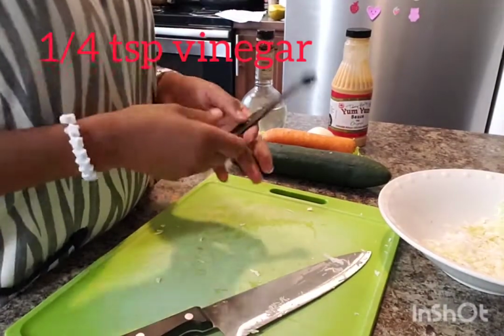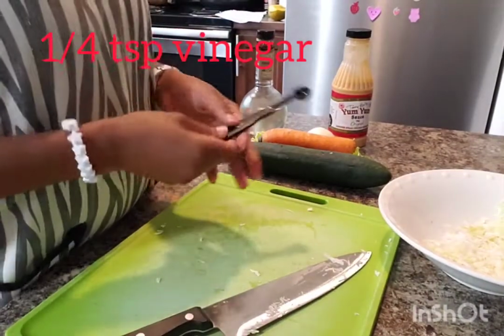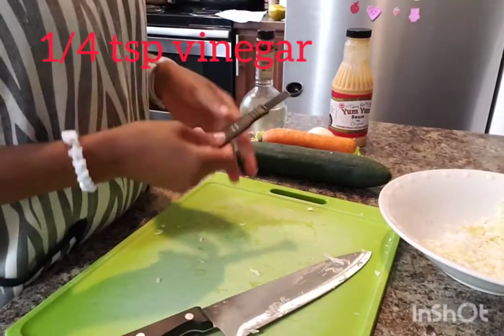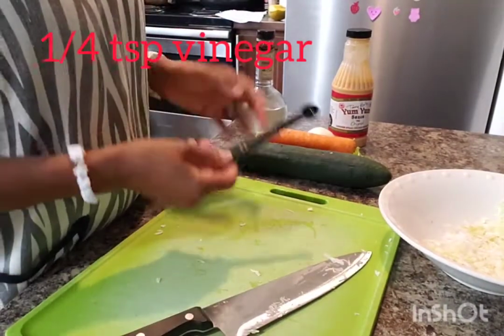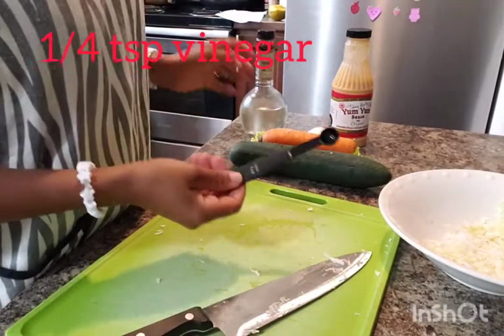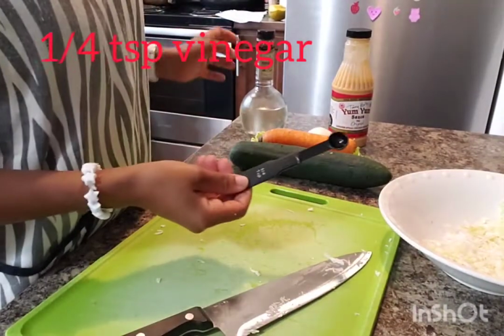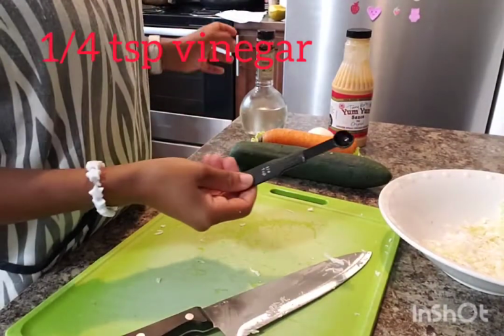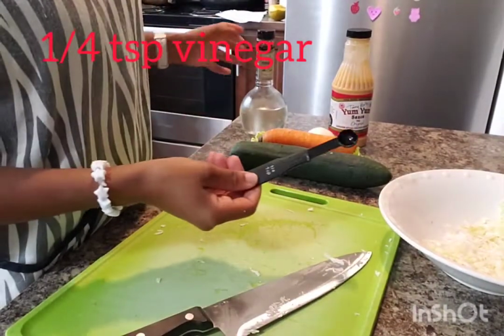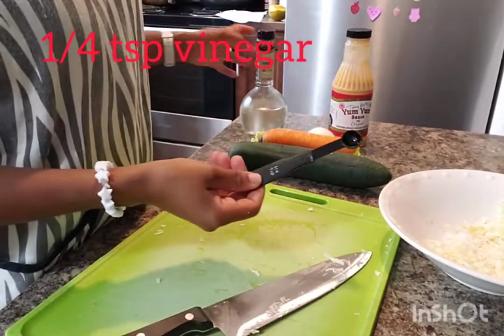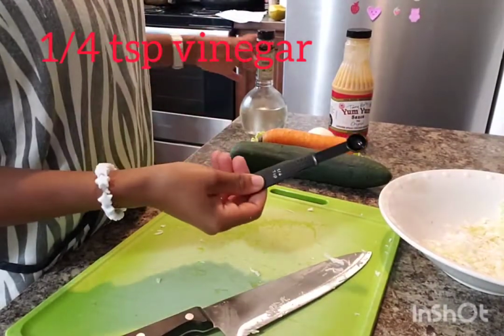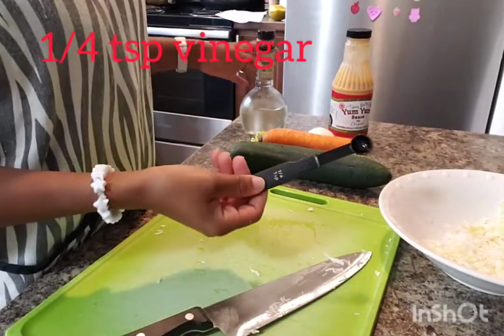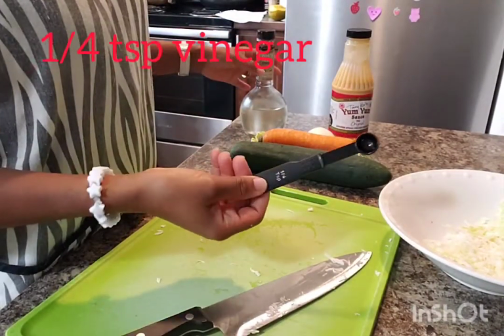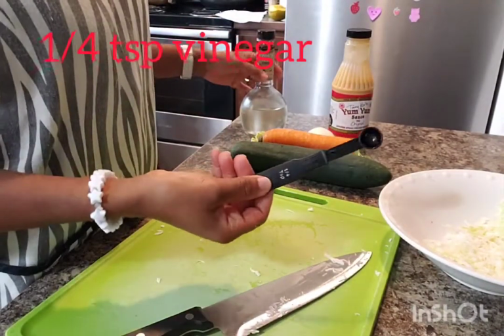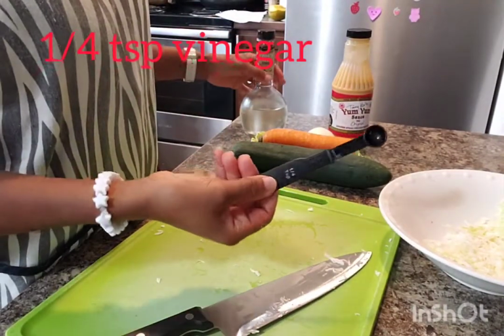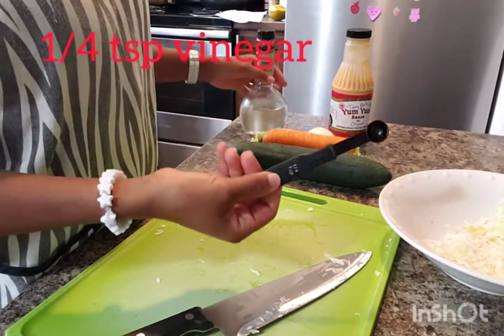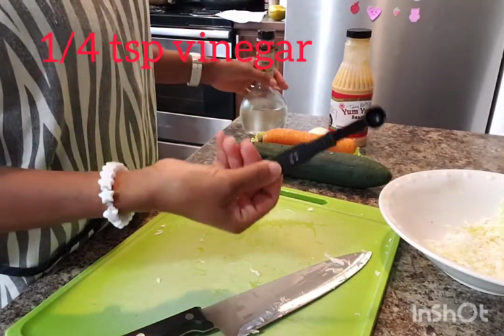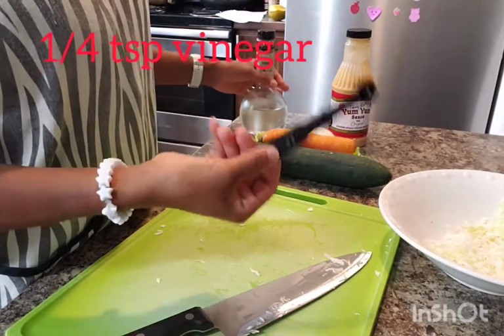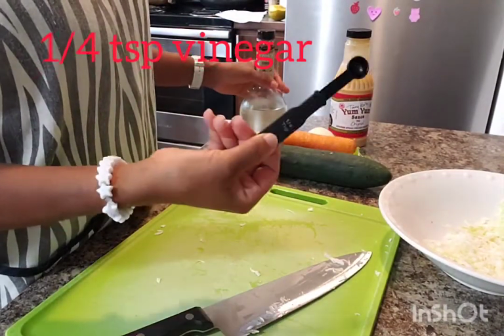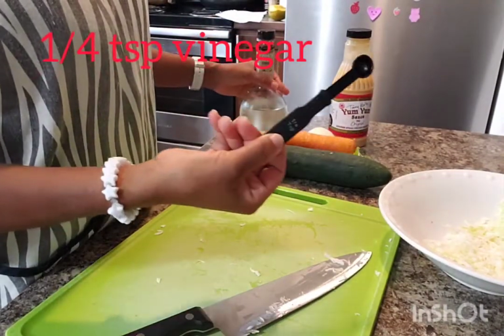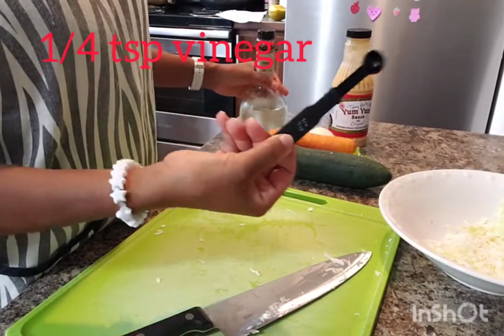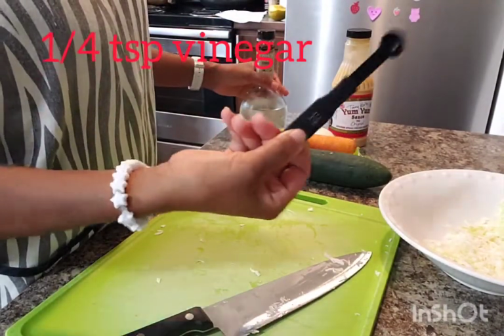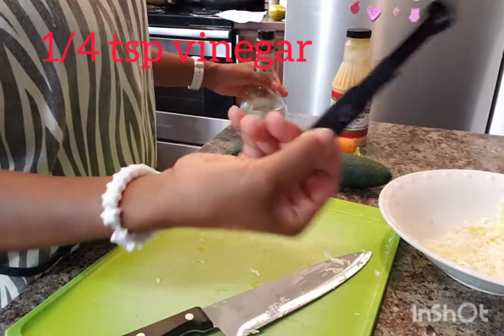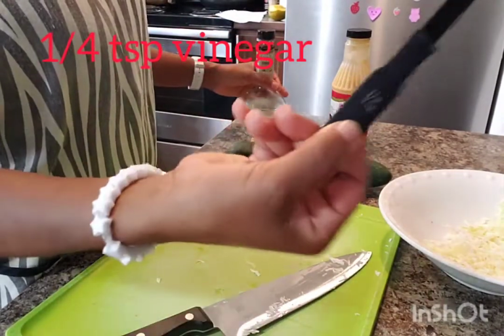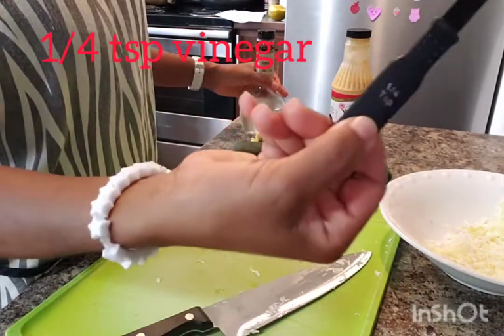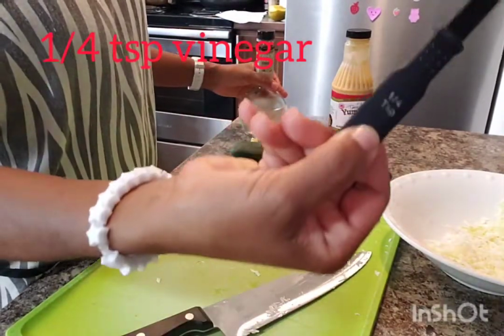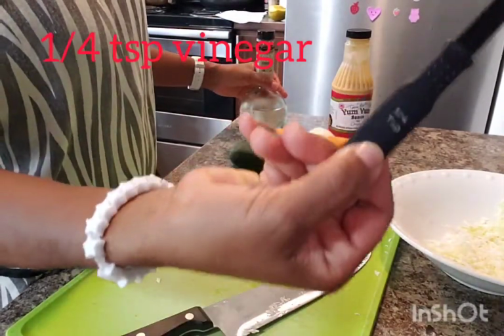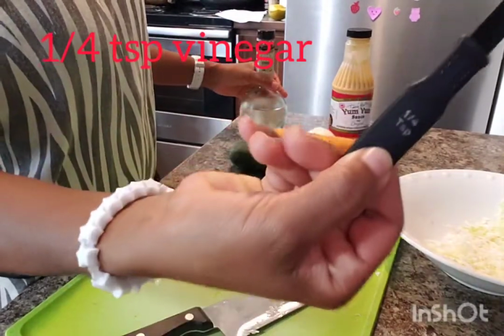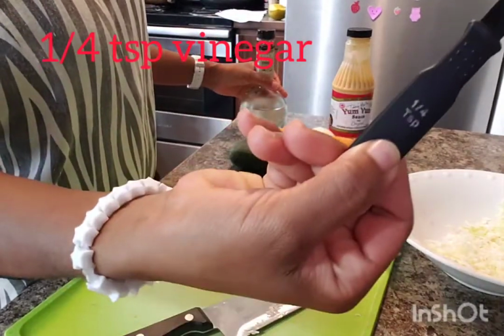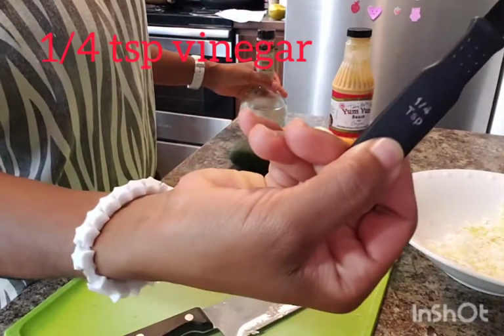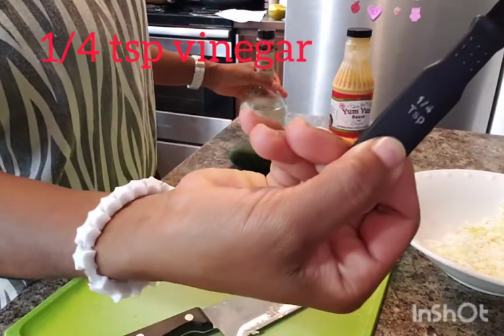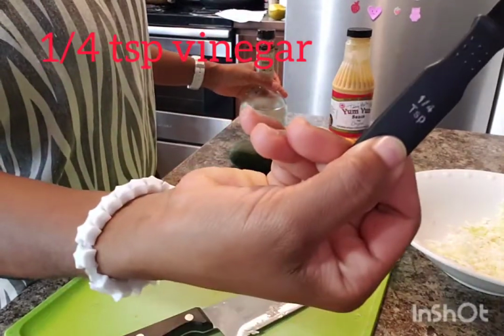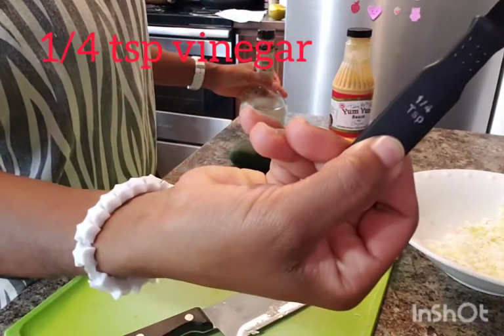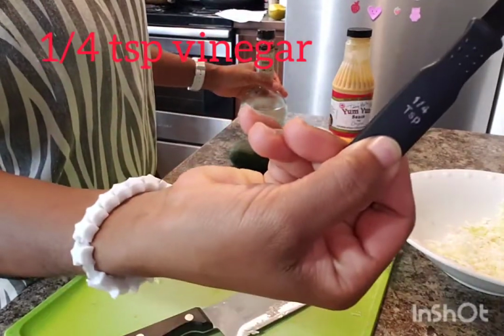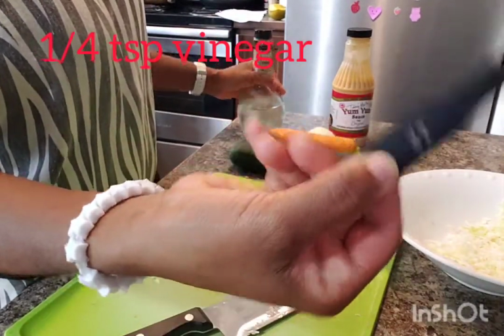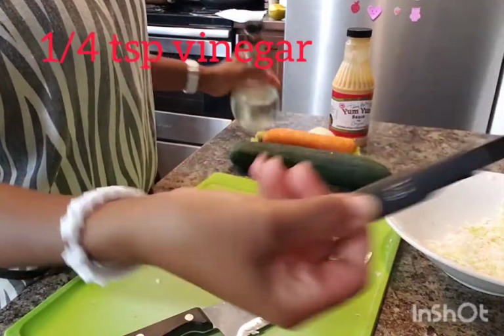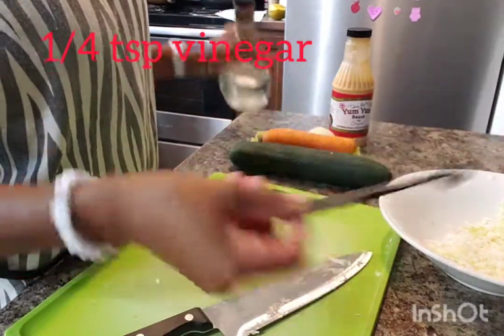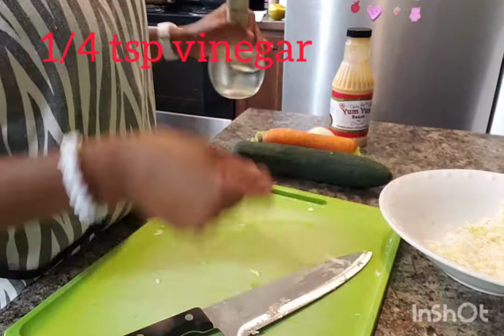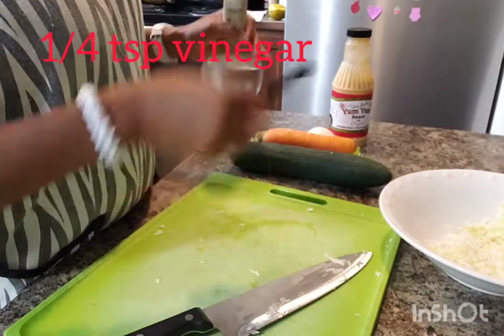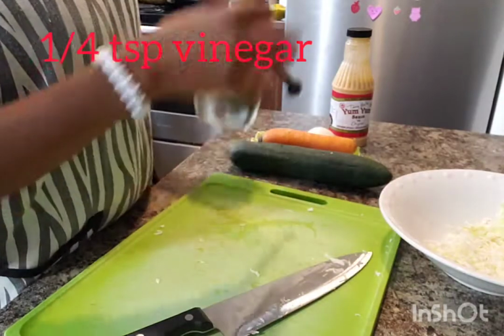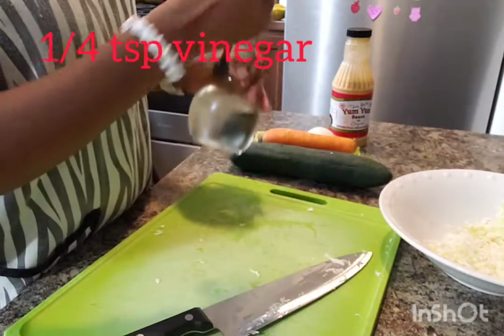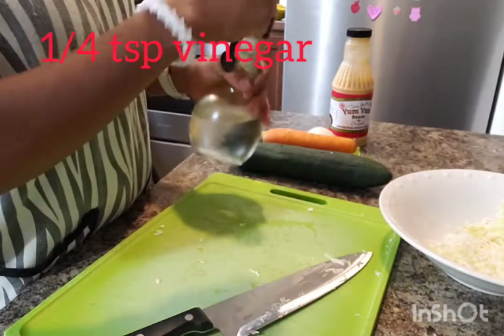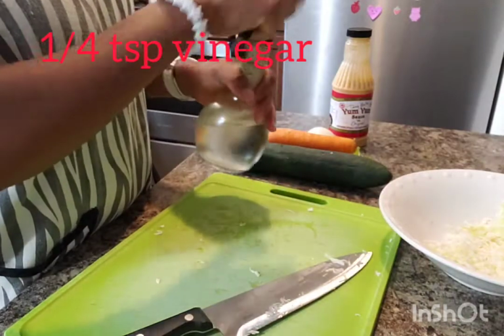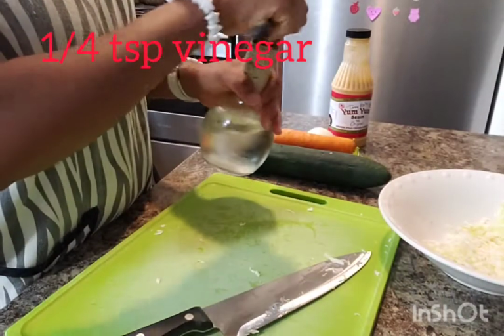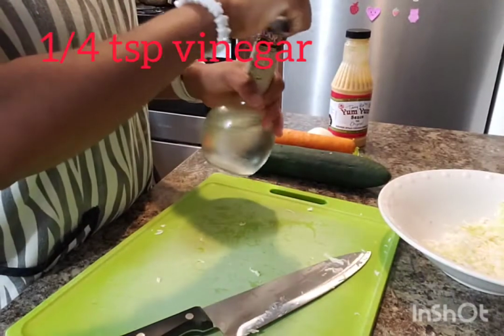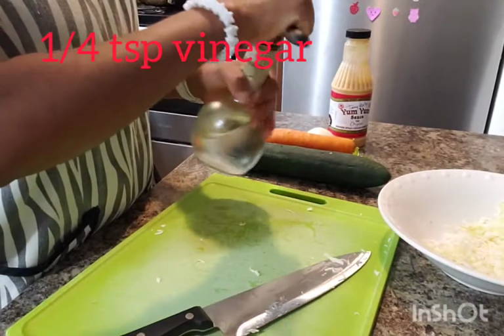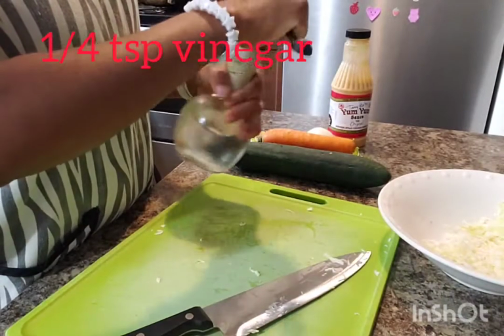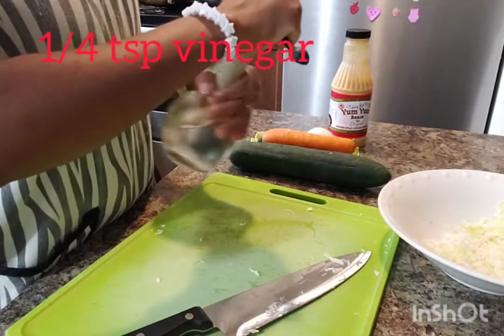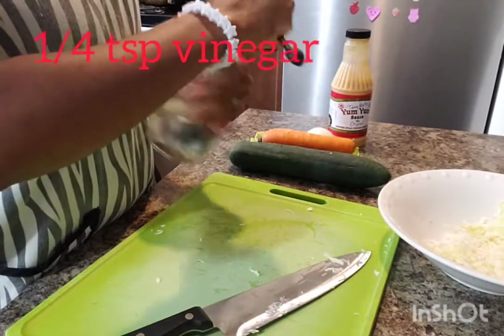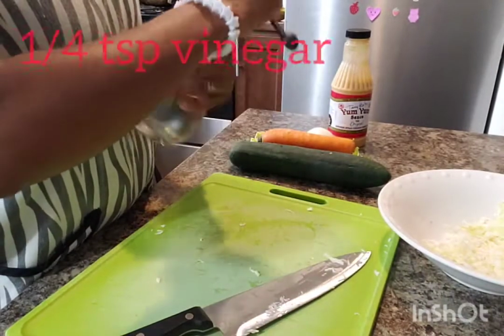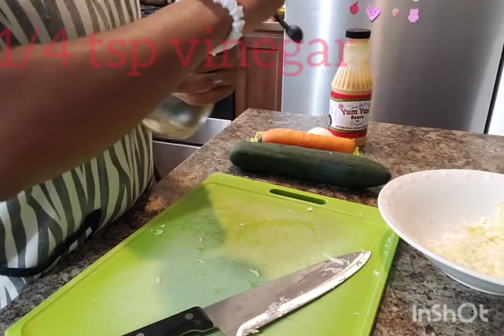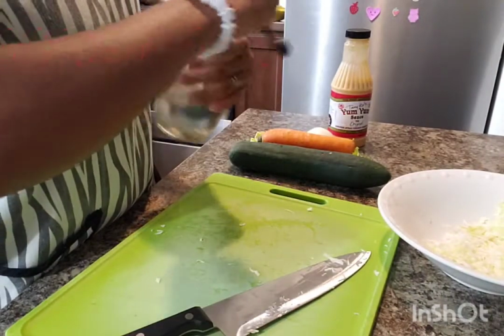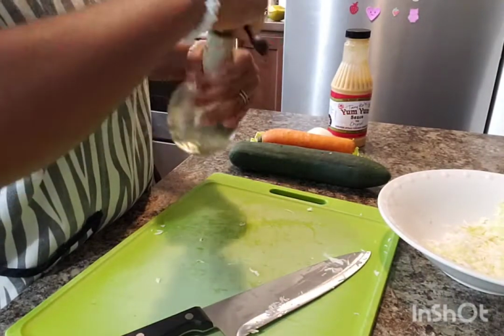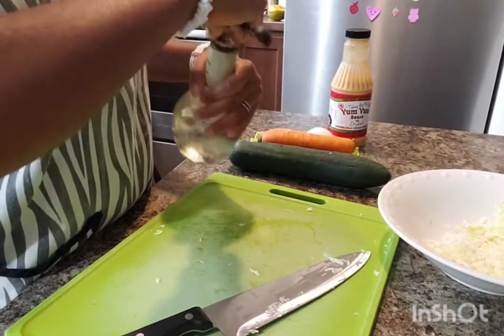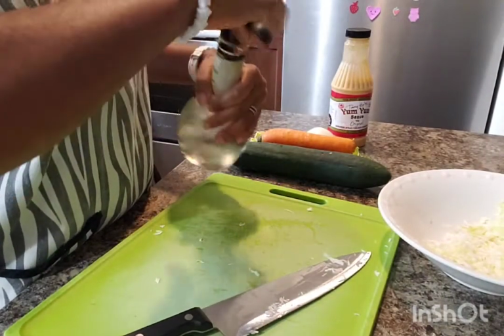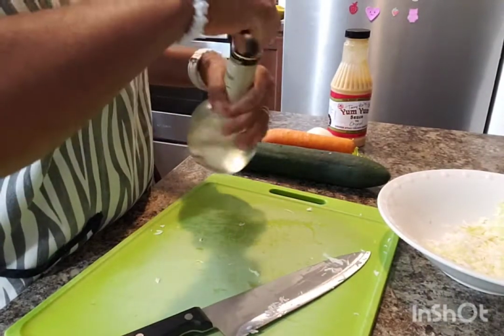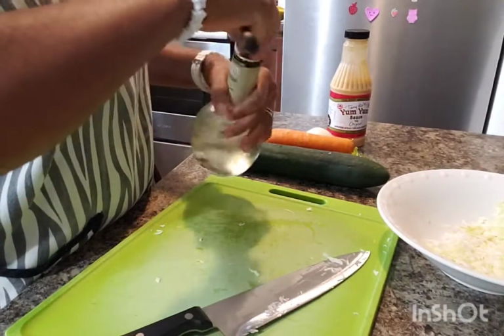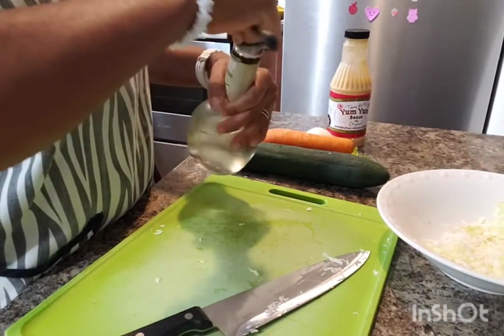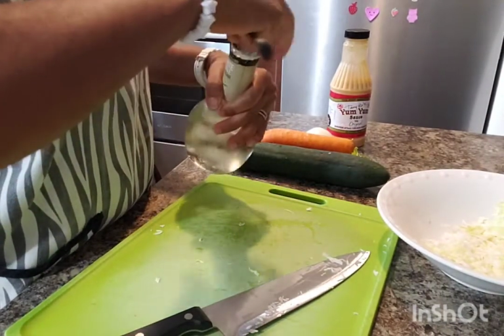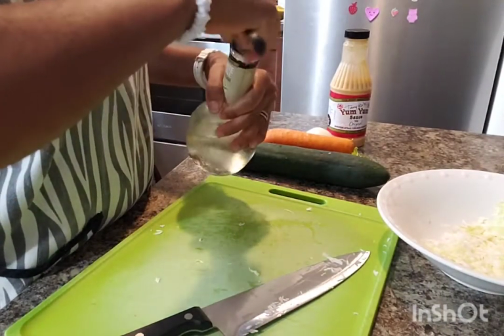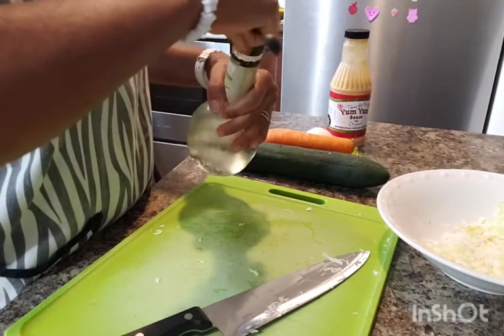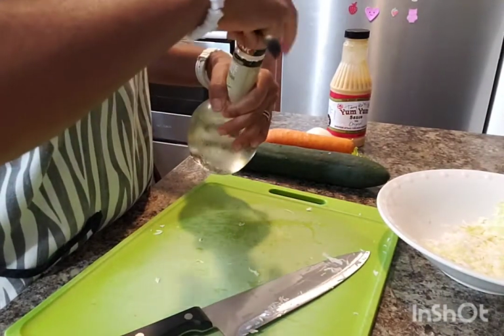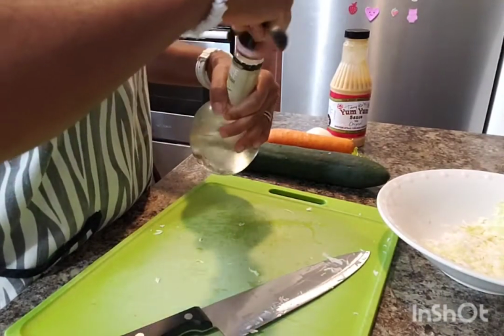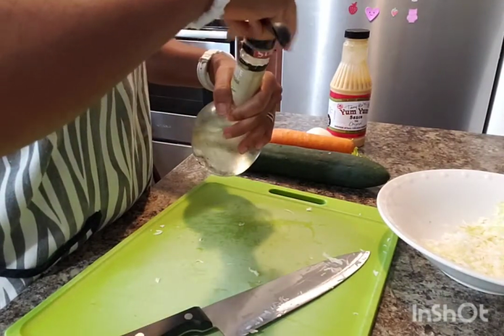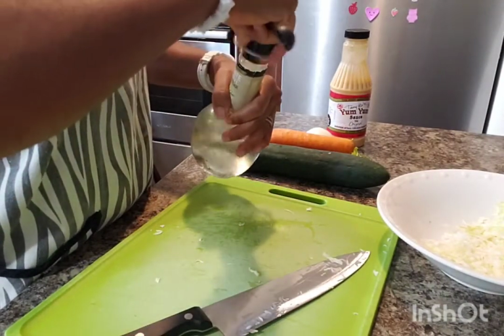And I'm going to put a quarter teaspoon of vinegar into our cabbage.